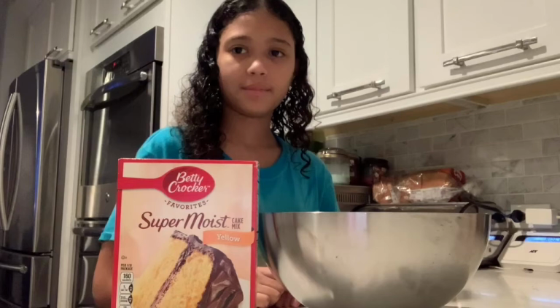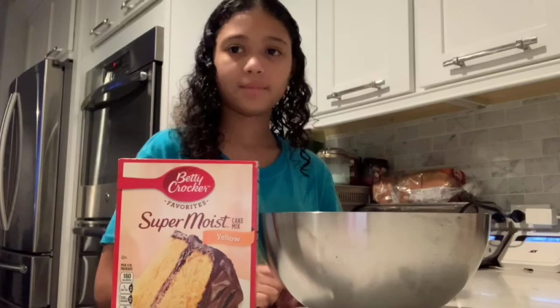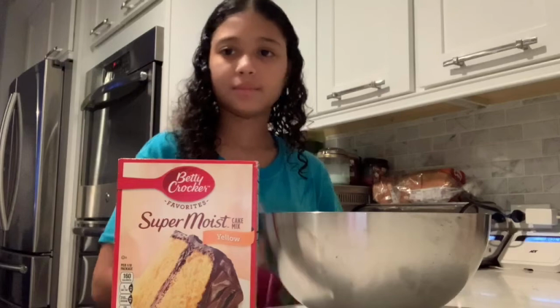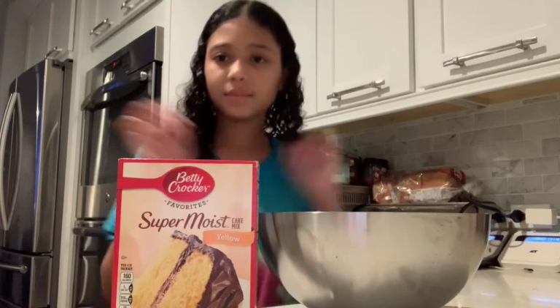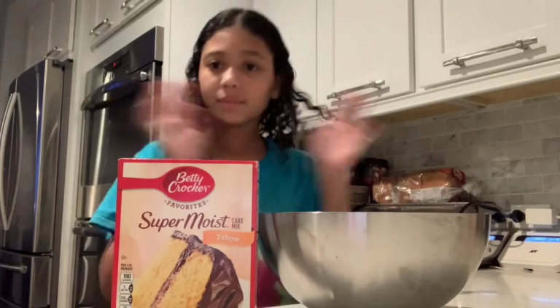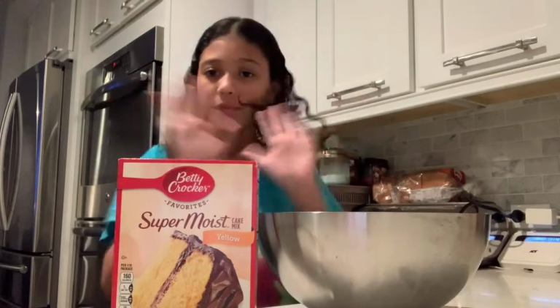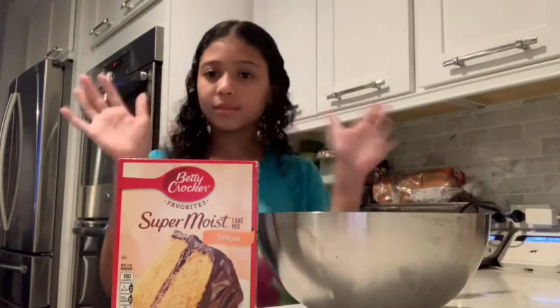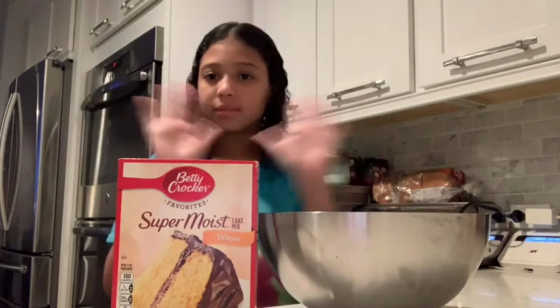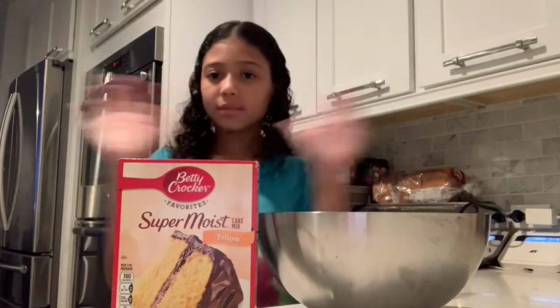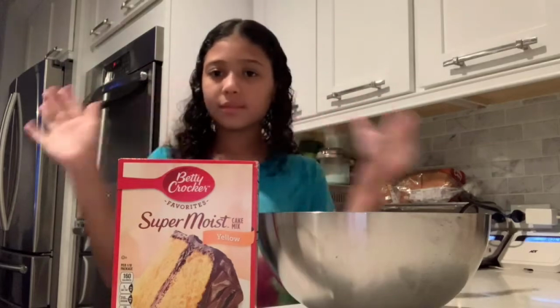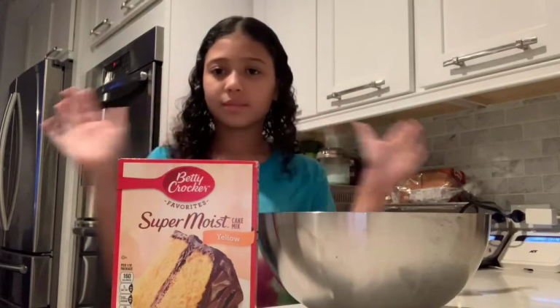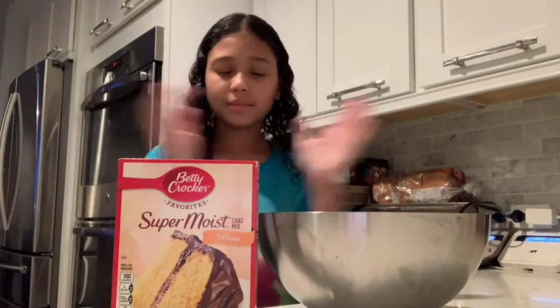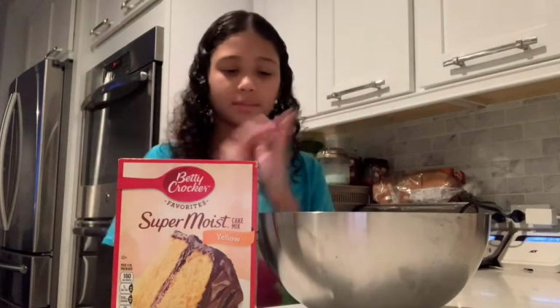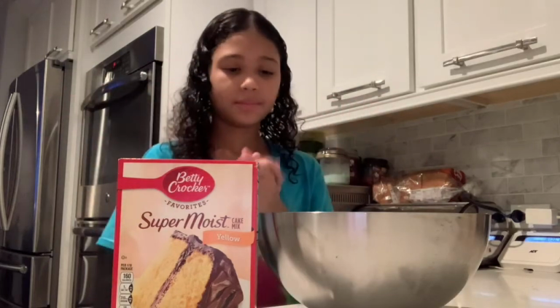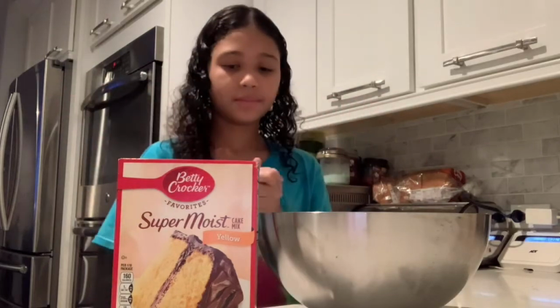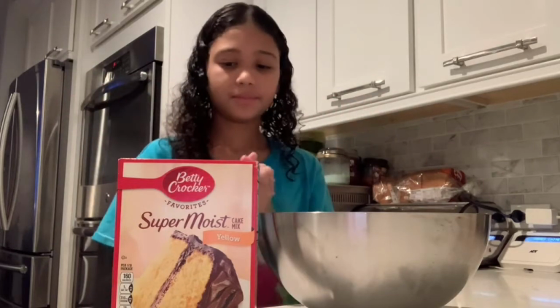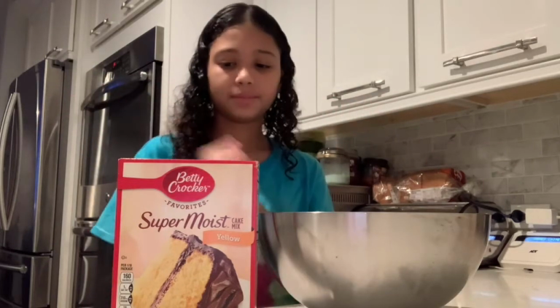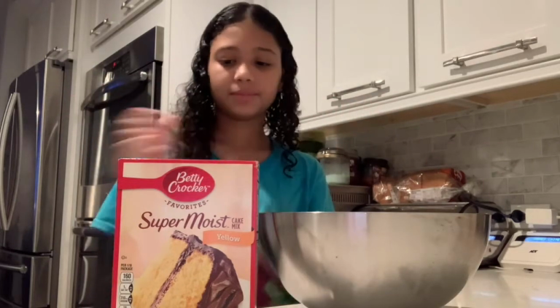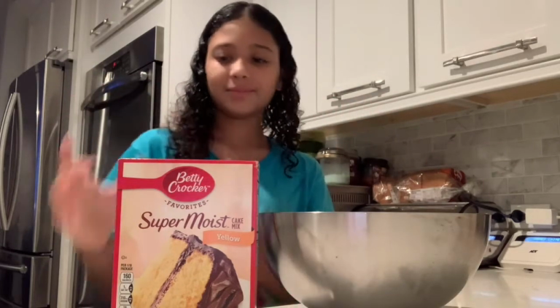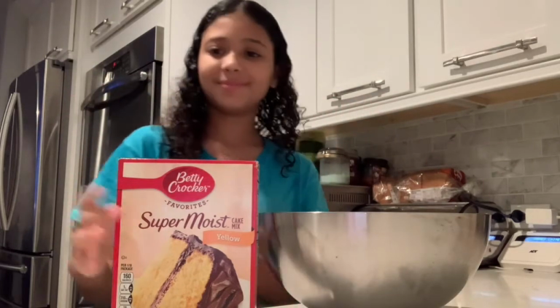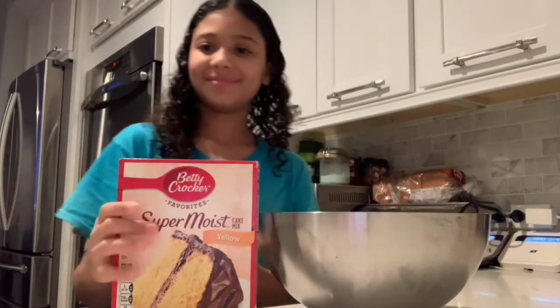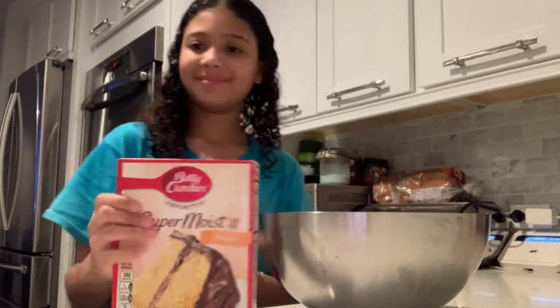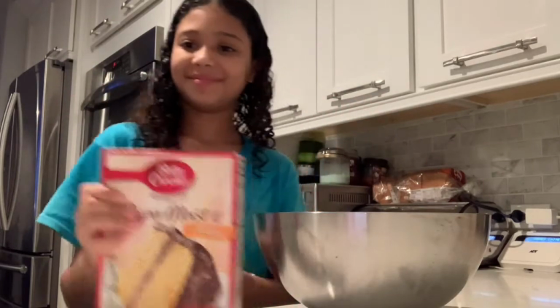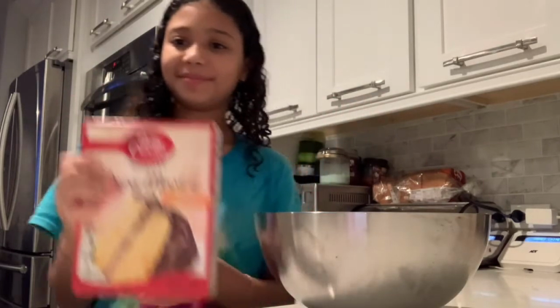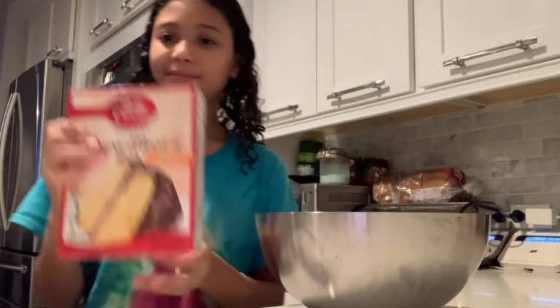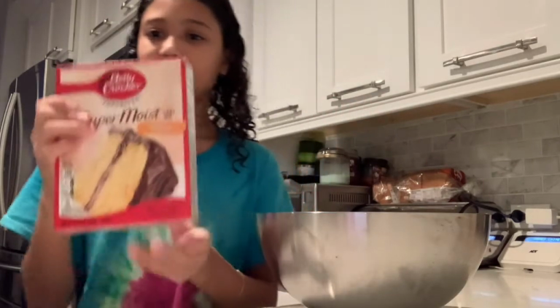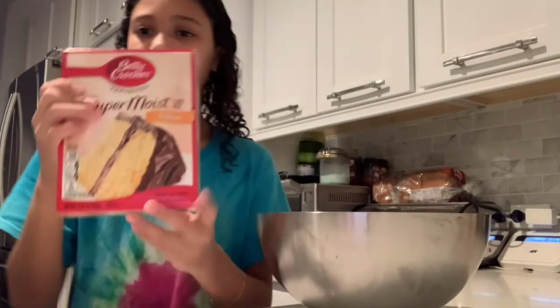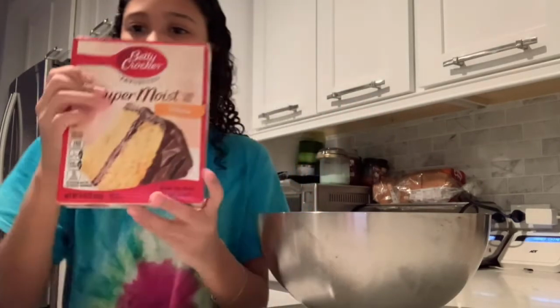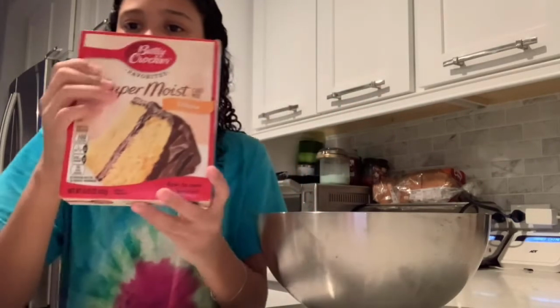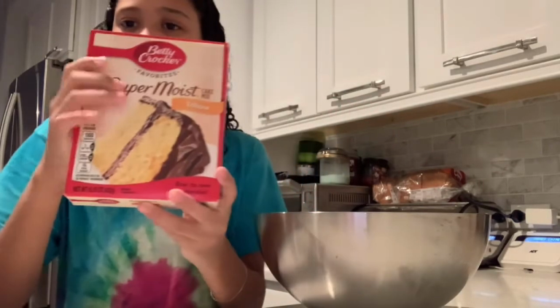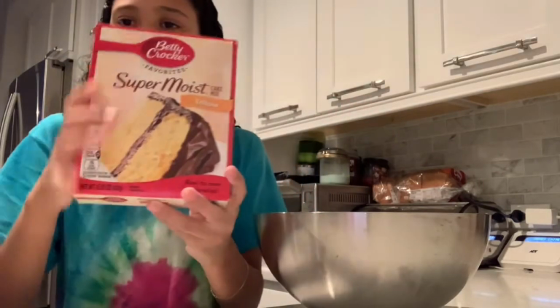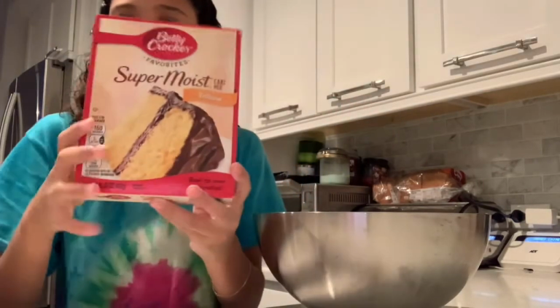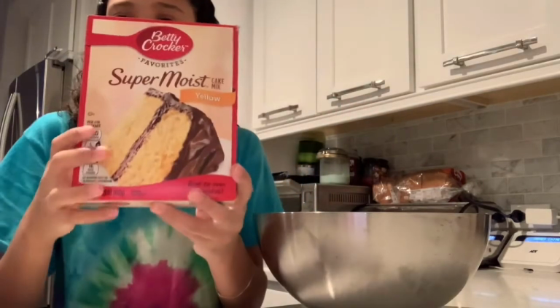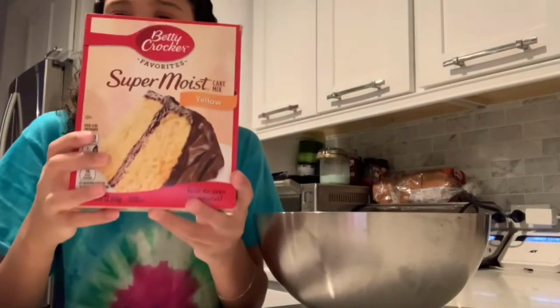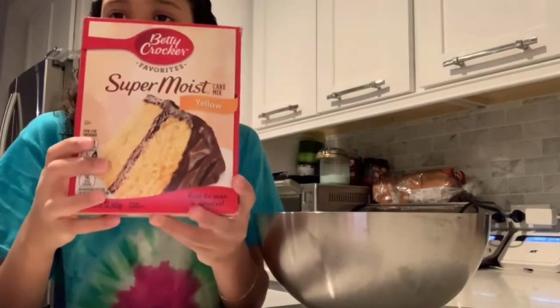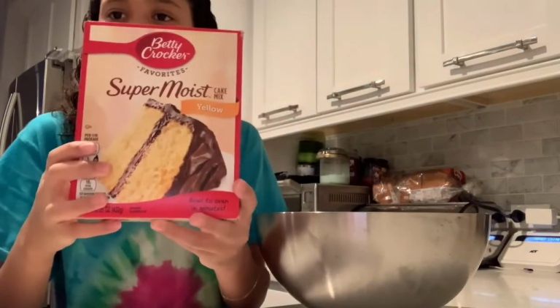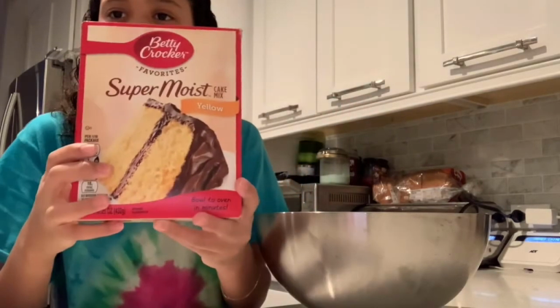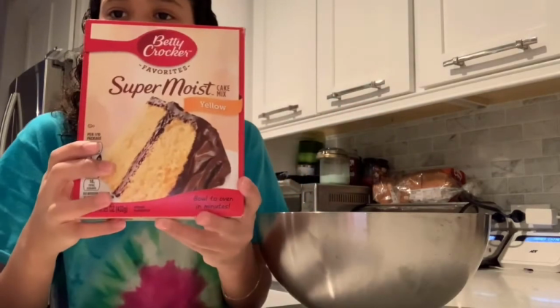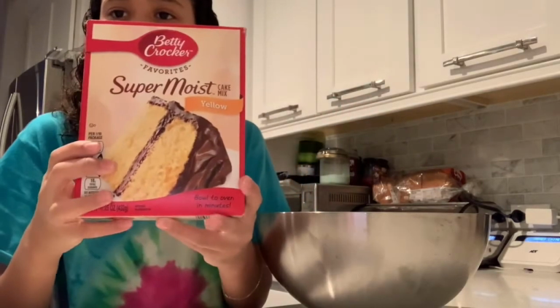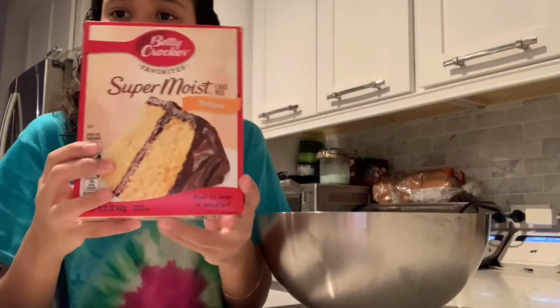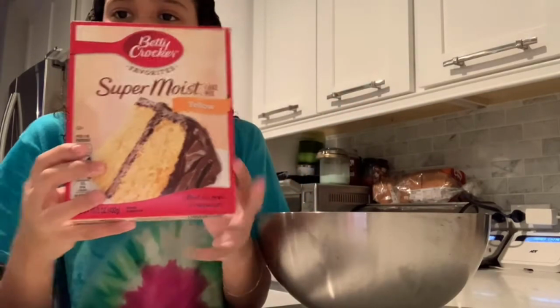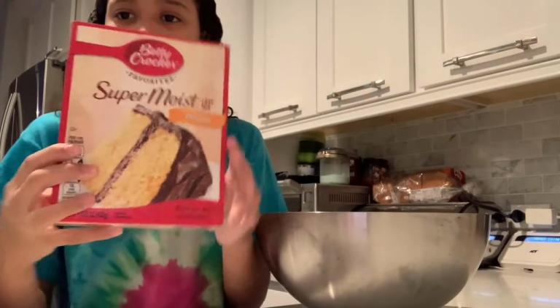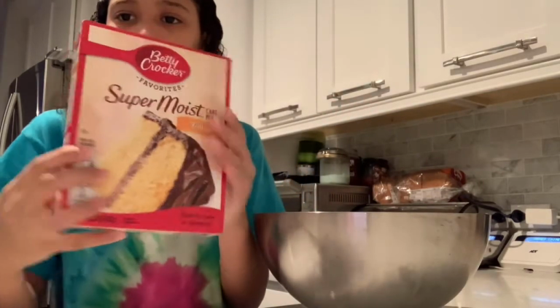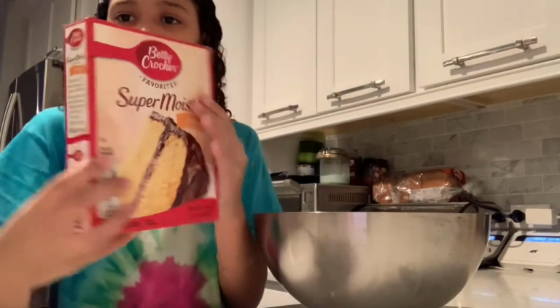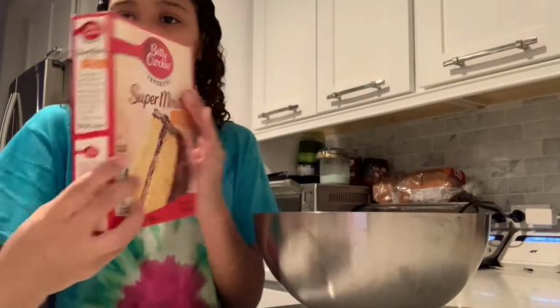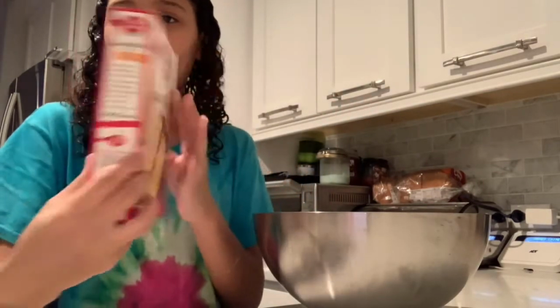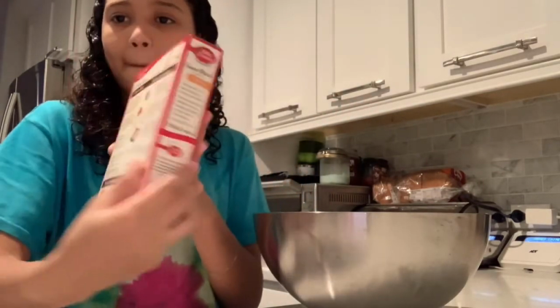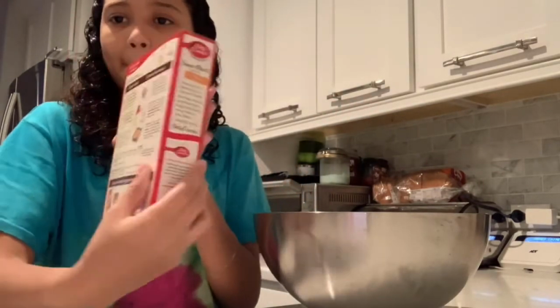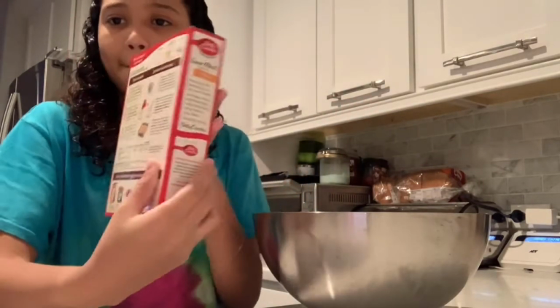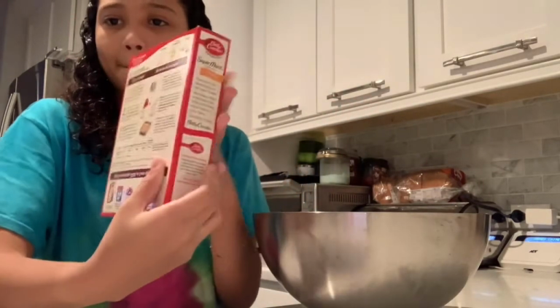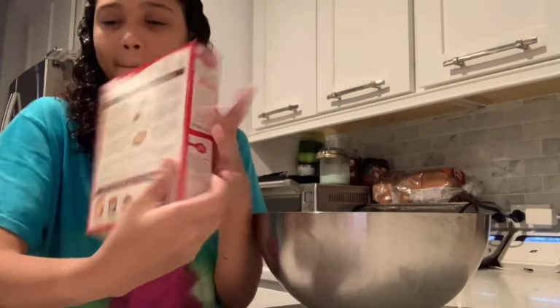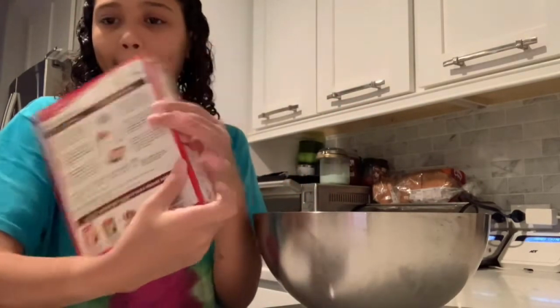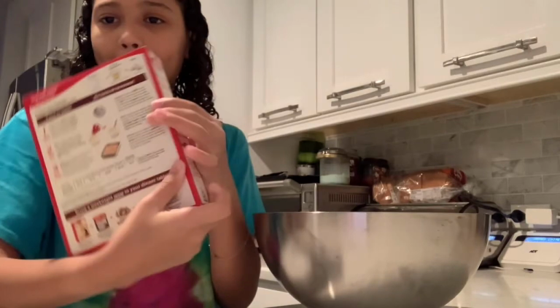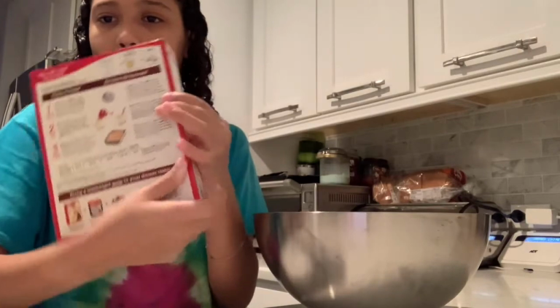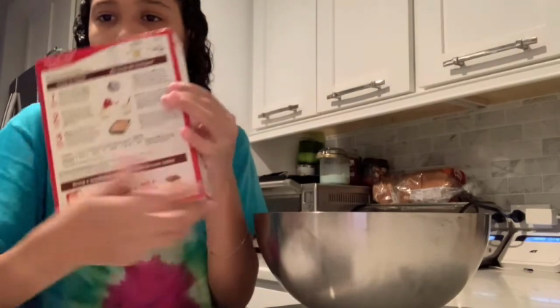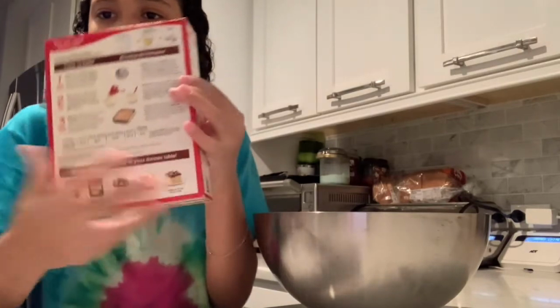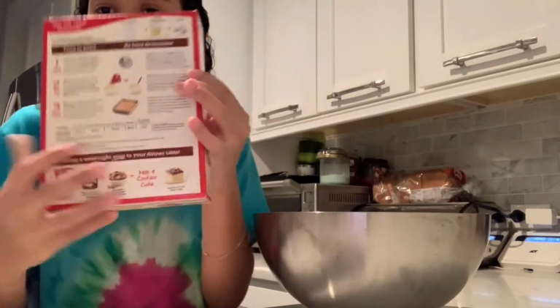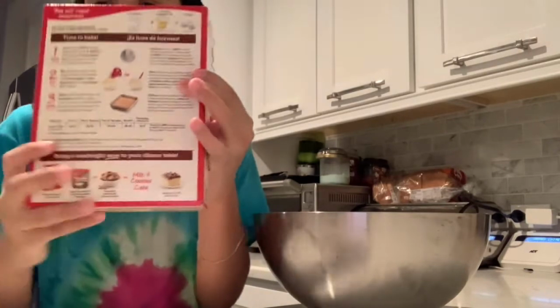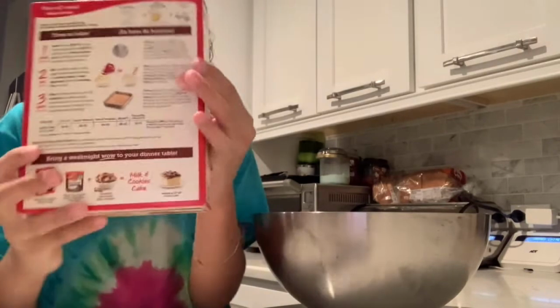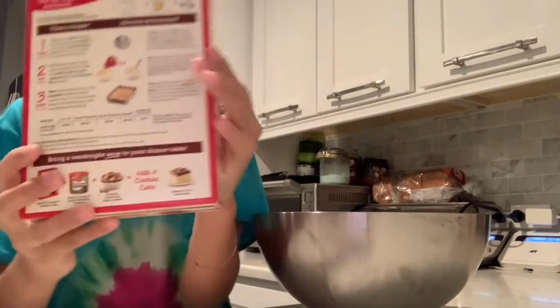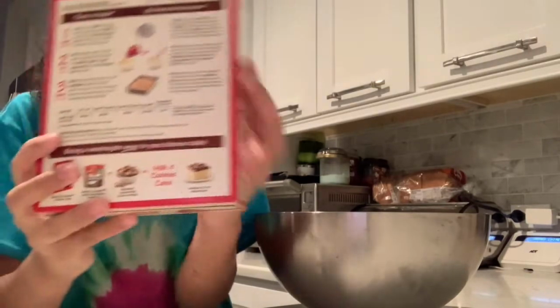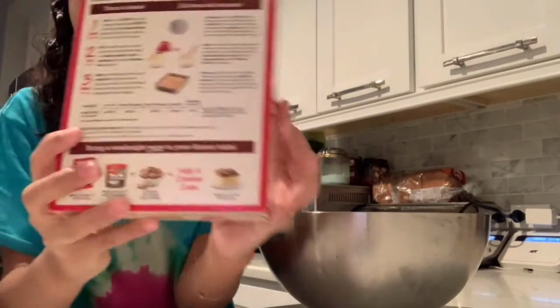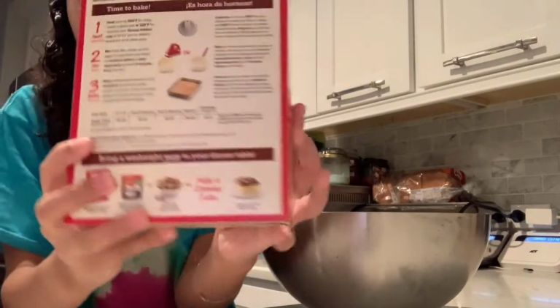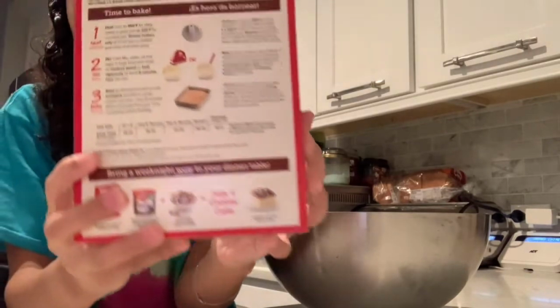Hi guys, welcome to my channel. Today we're going to be making some cake. It's vanilla flavor. Here are the instructions.